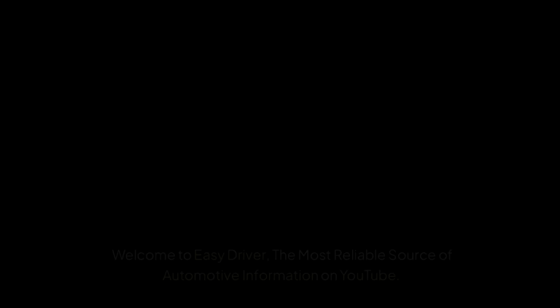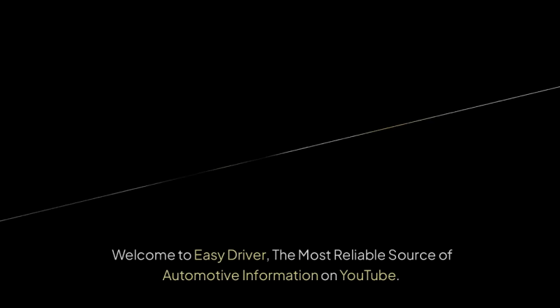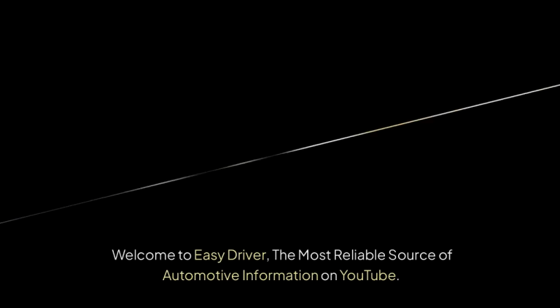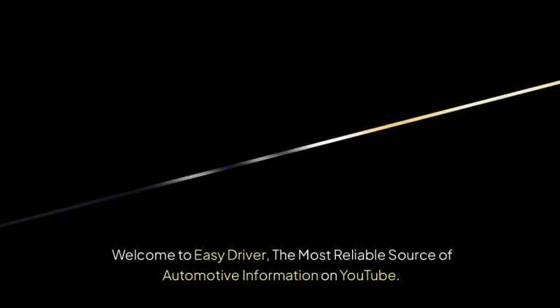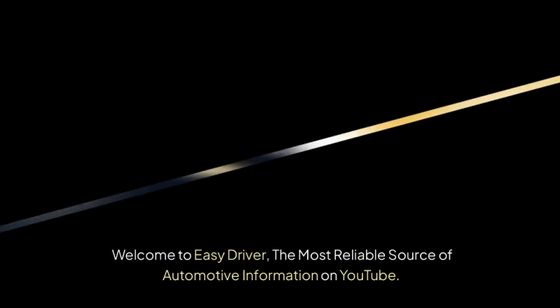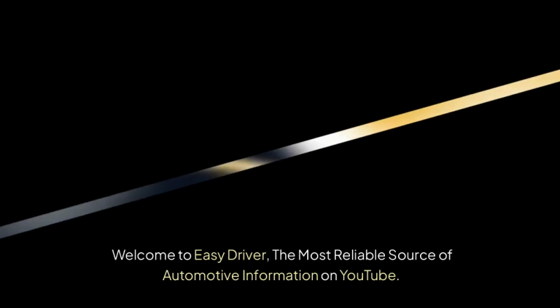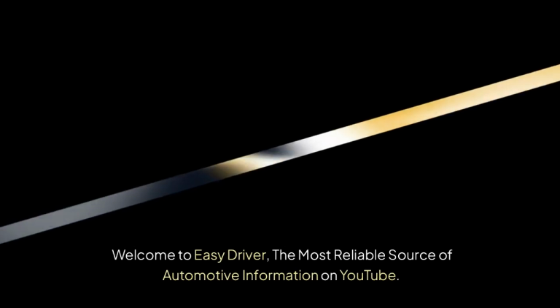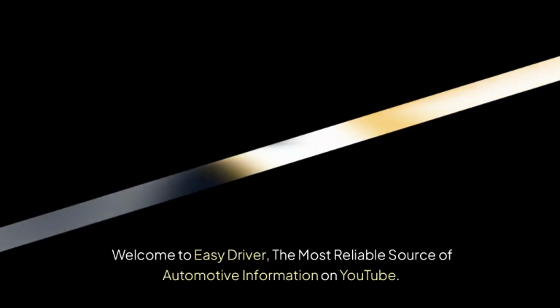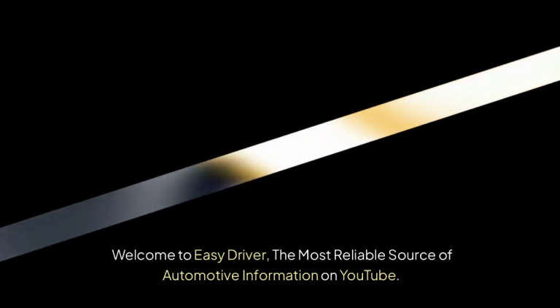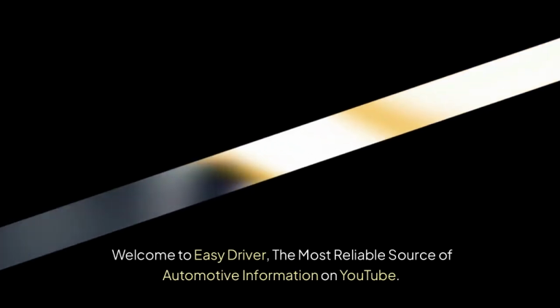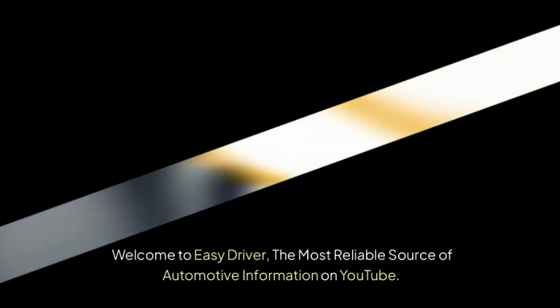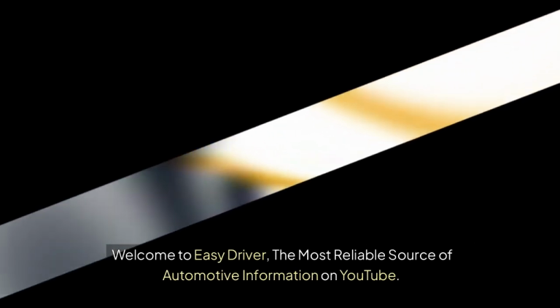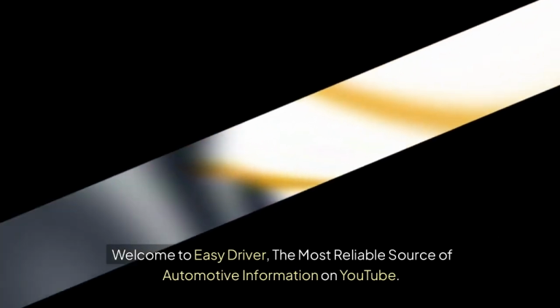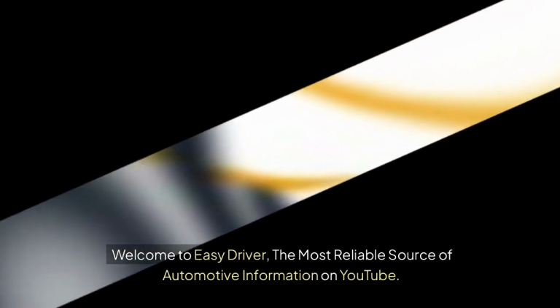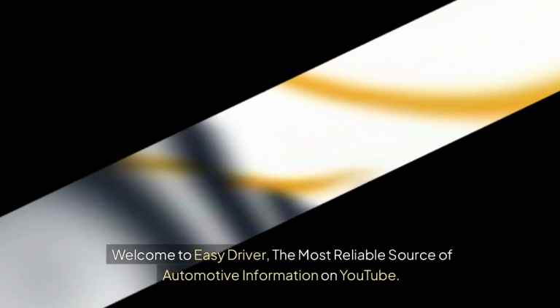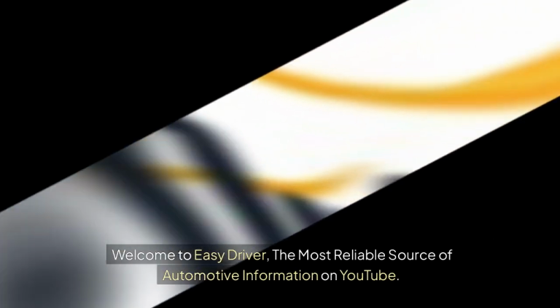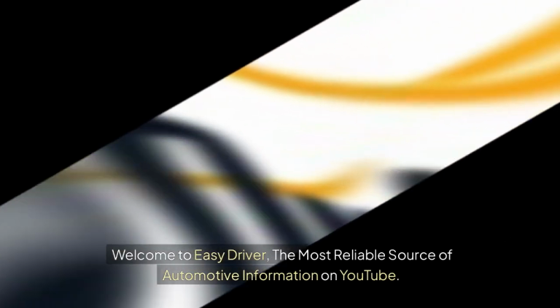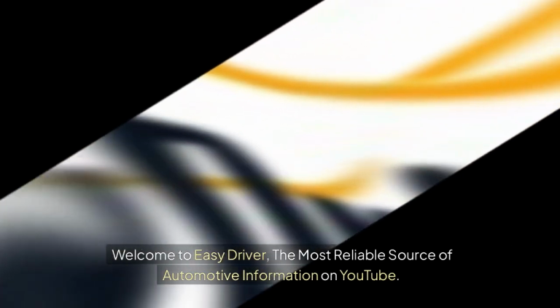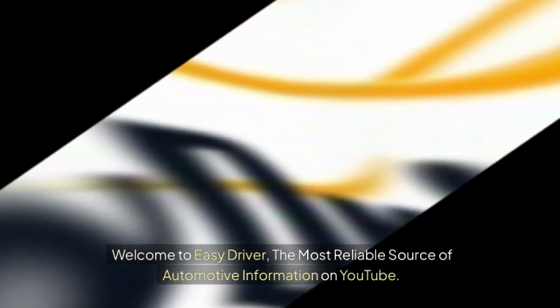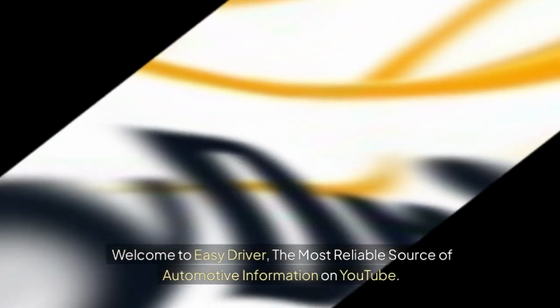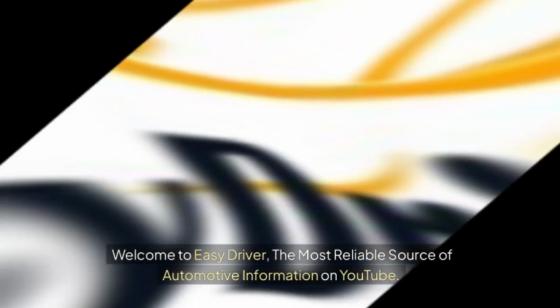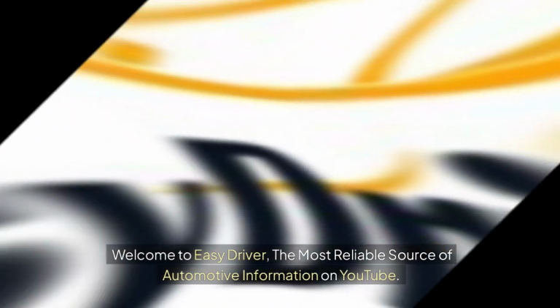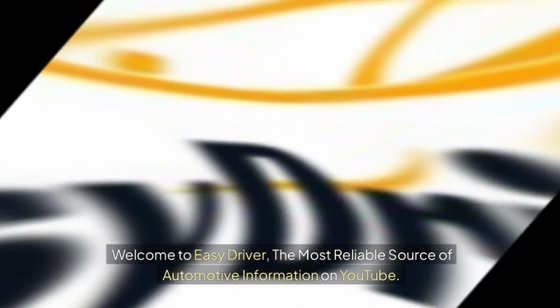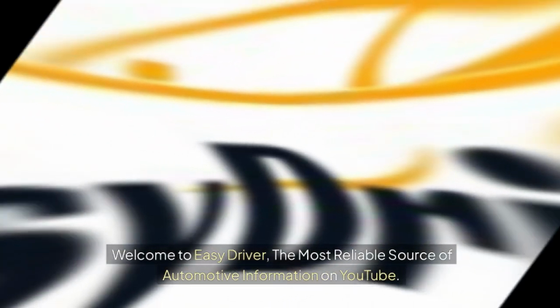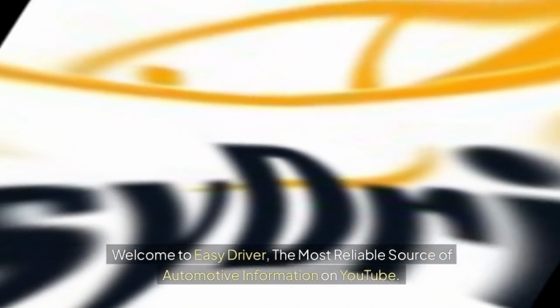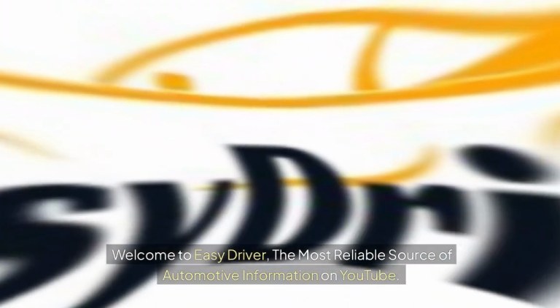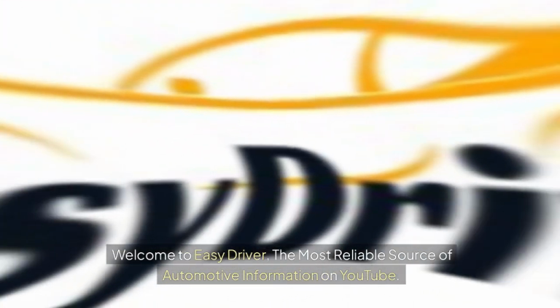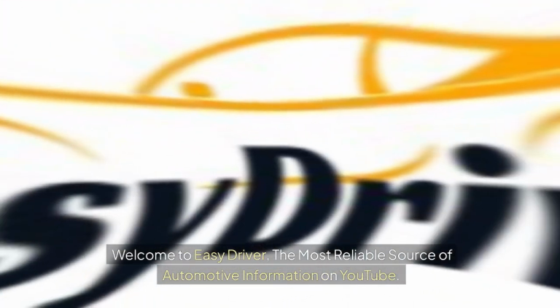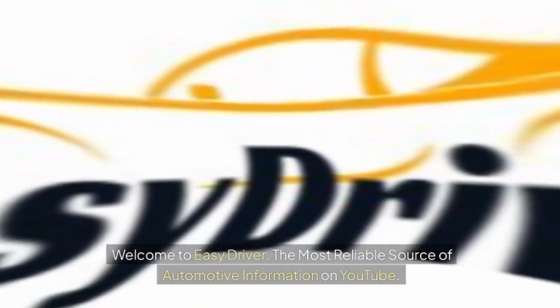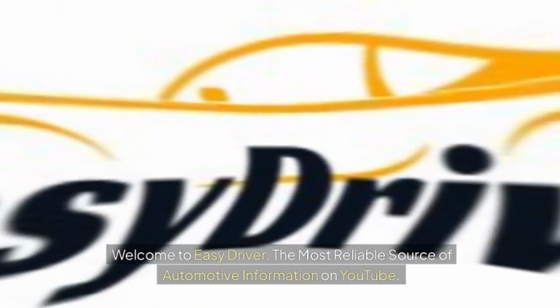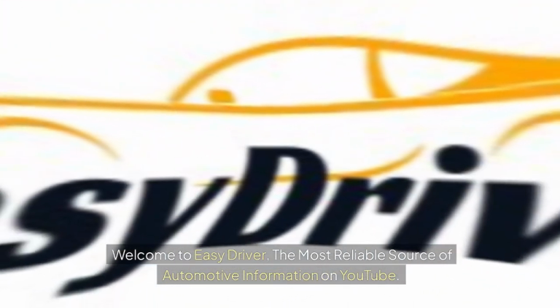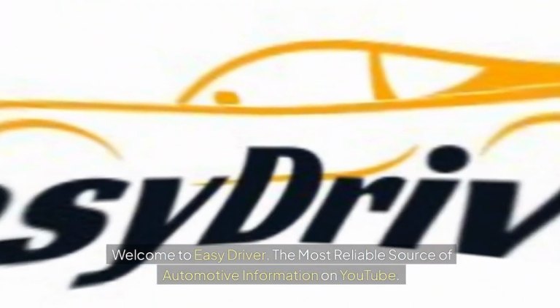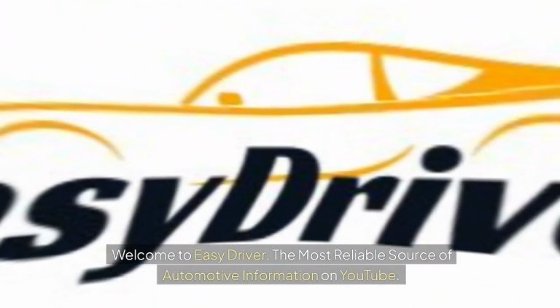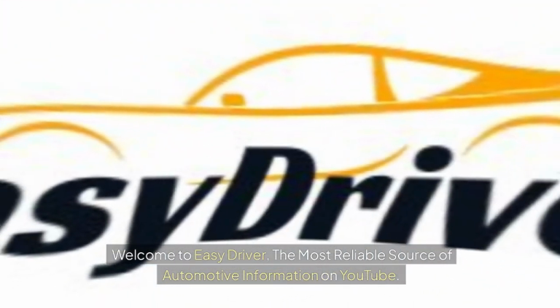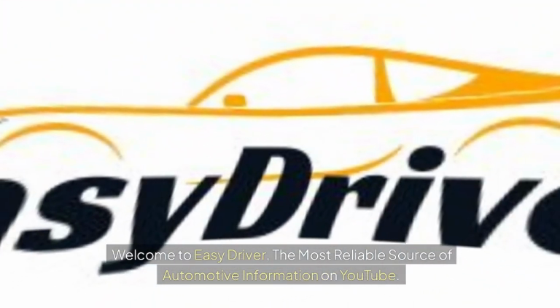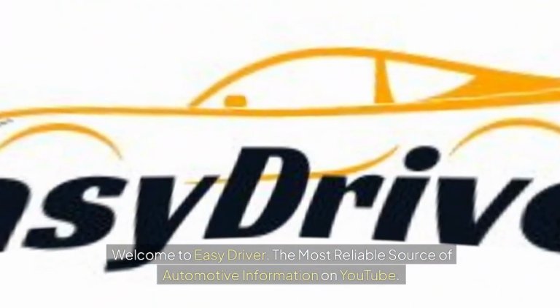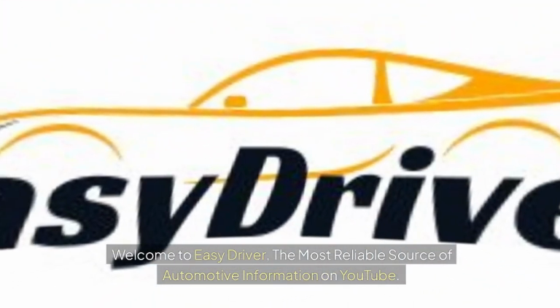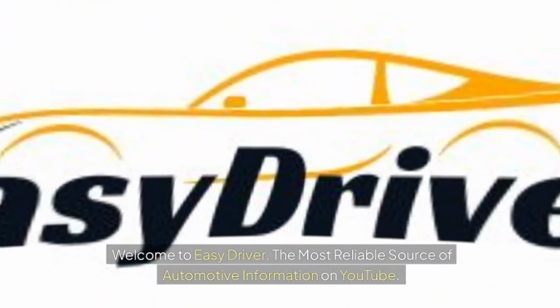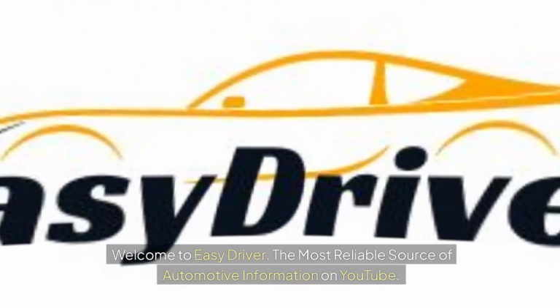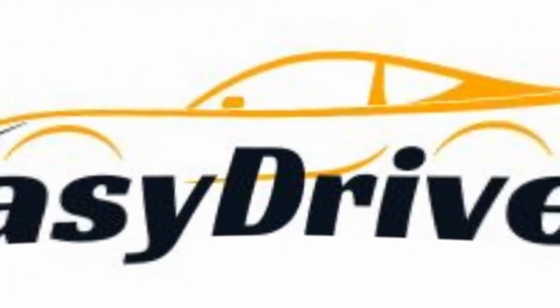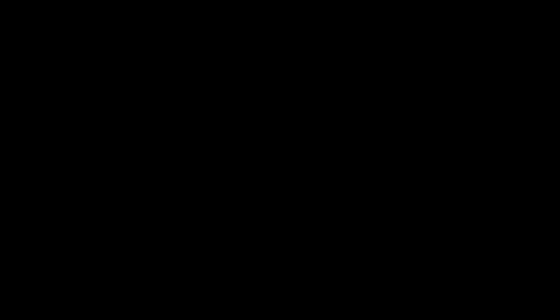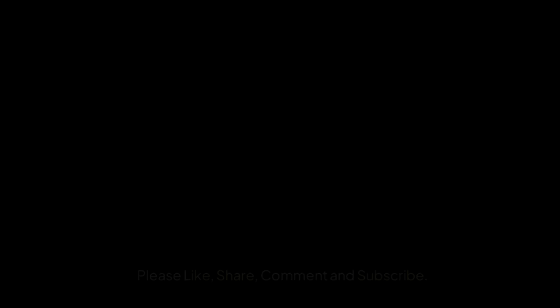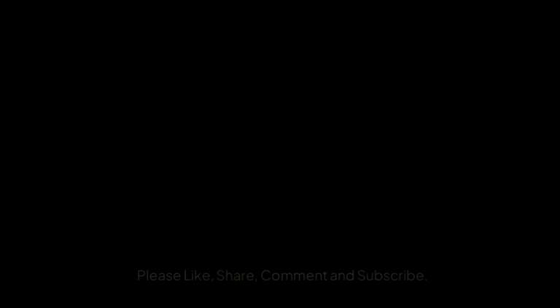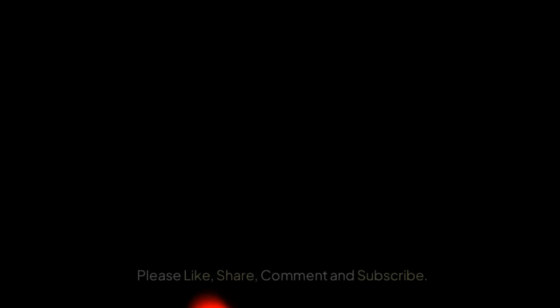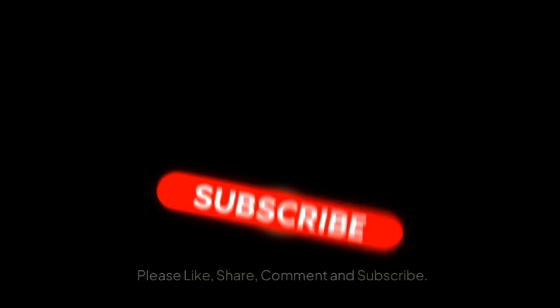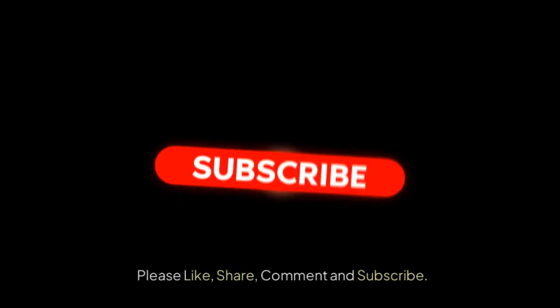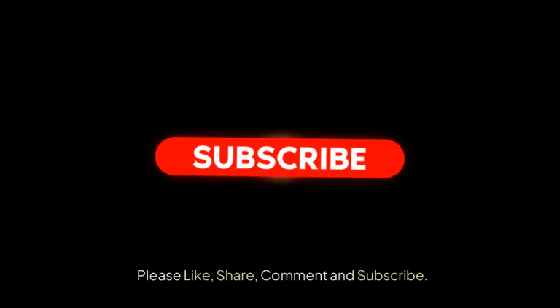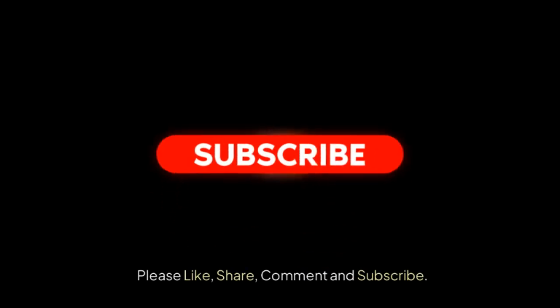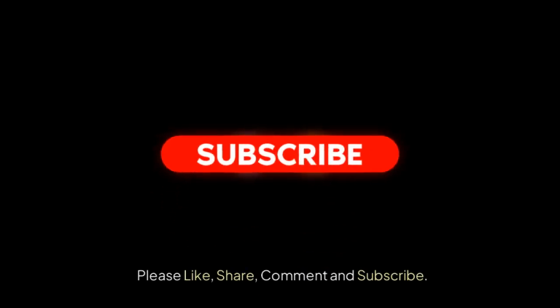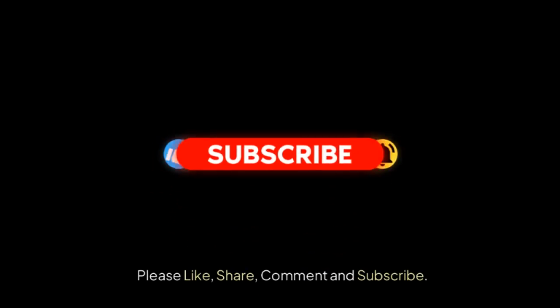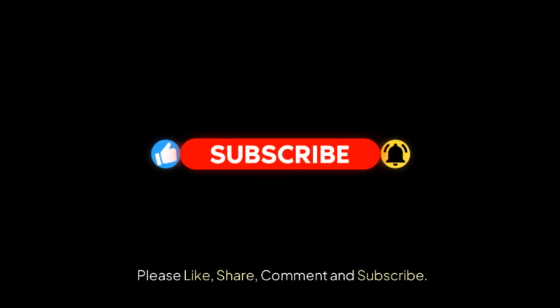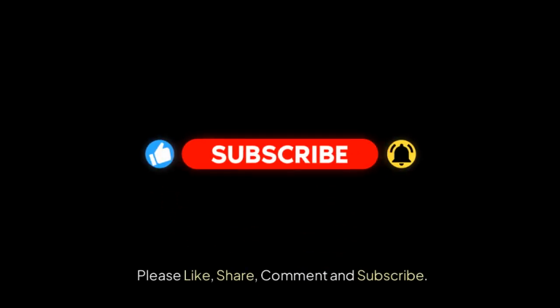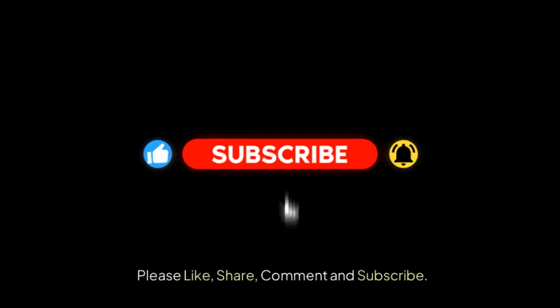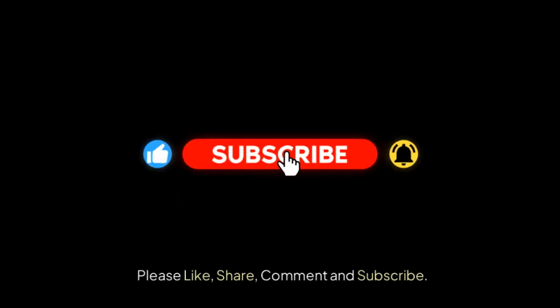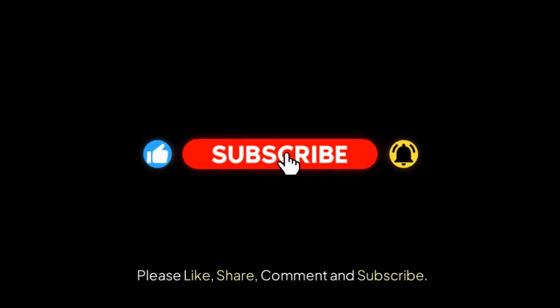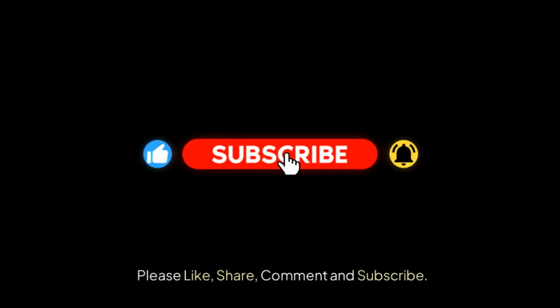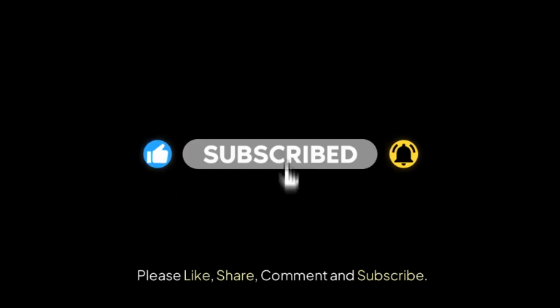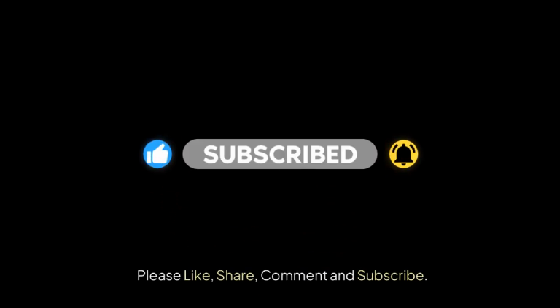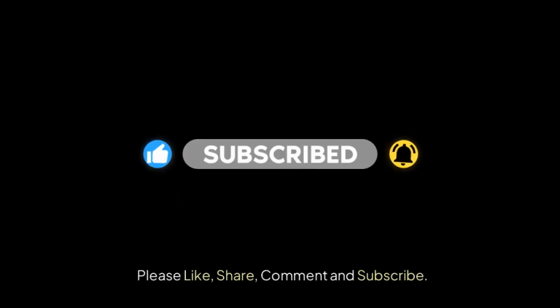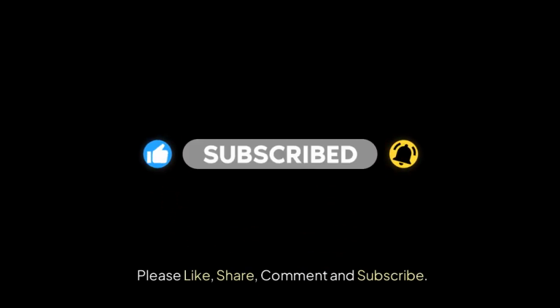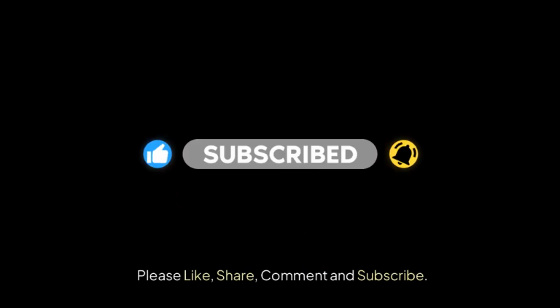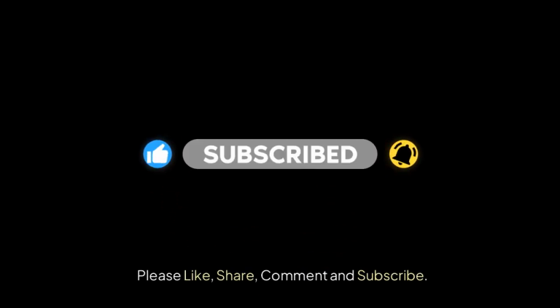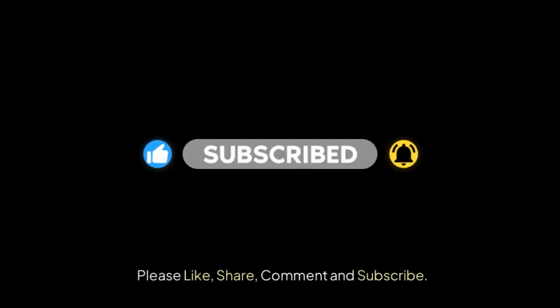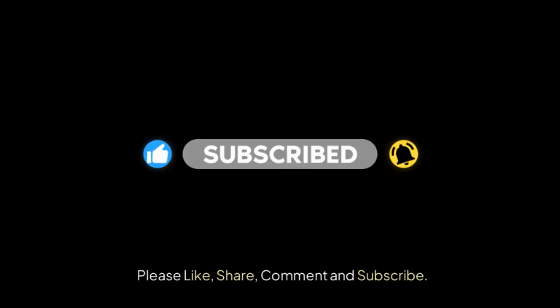Welcome to Easy Driver, the most reliable source of automotive information on YouTube. Please like, share, comment and subscribe.